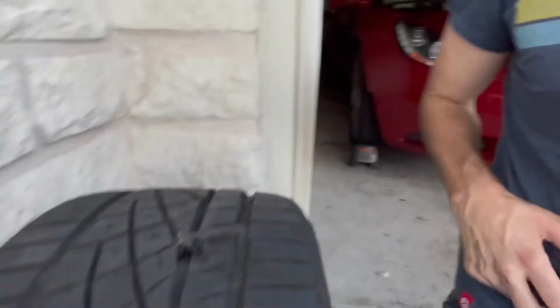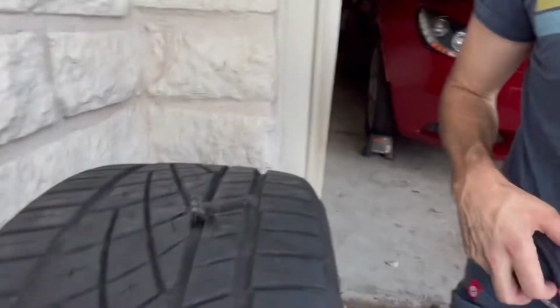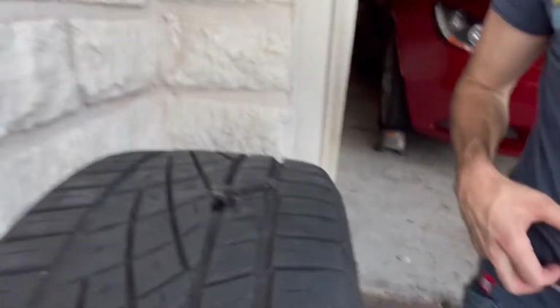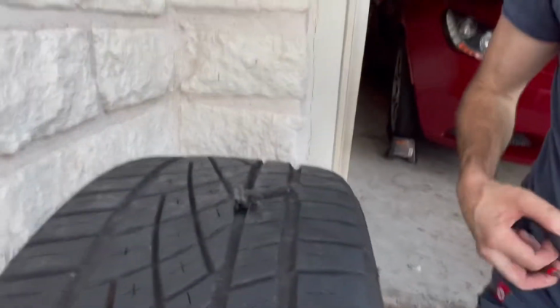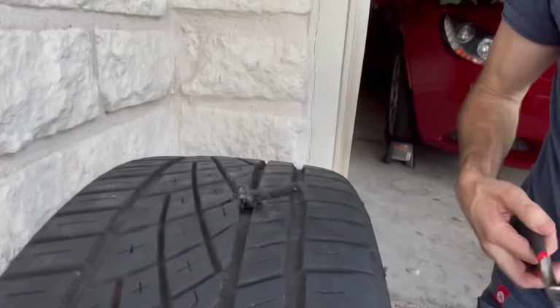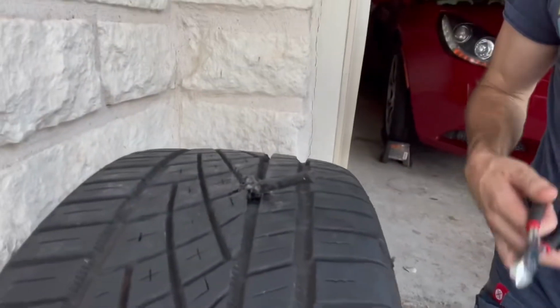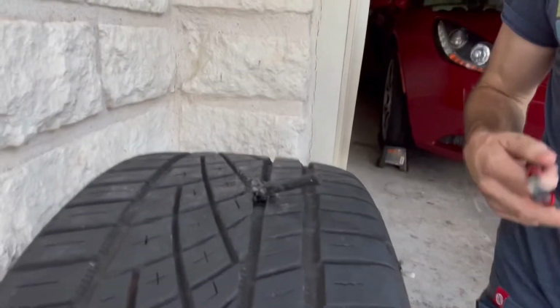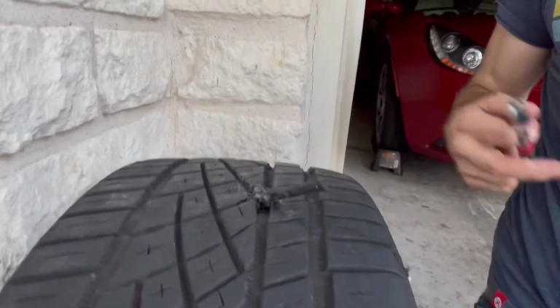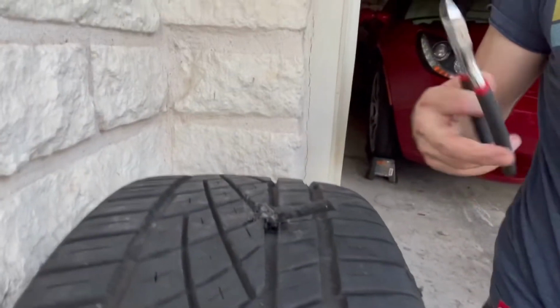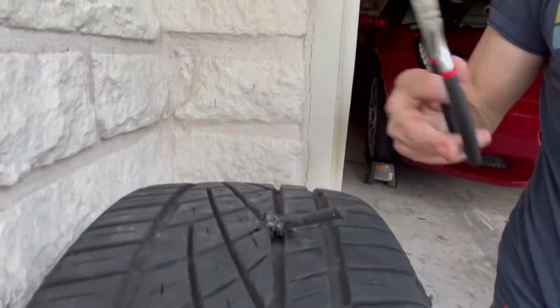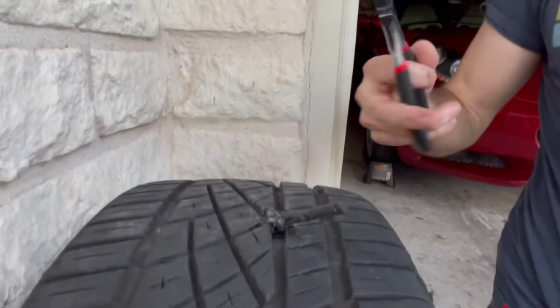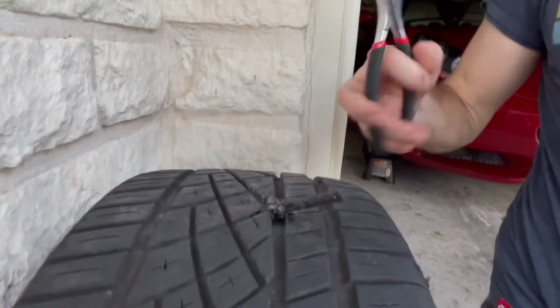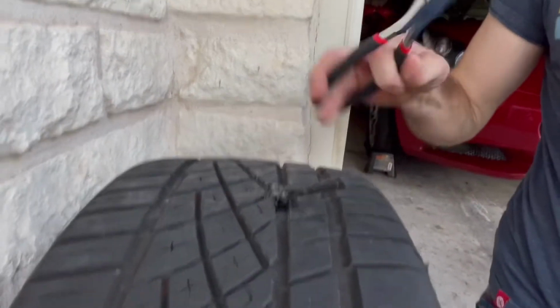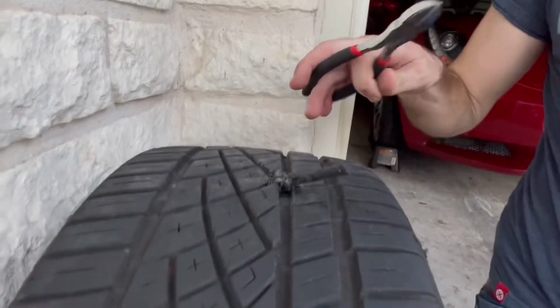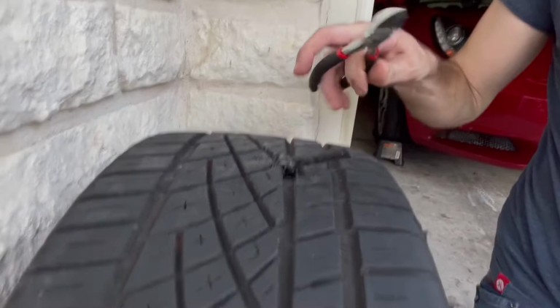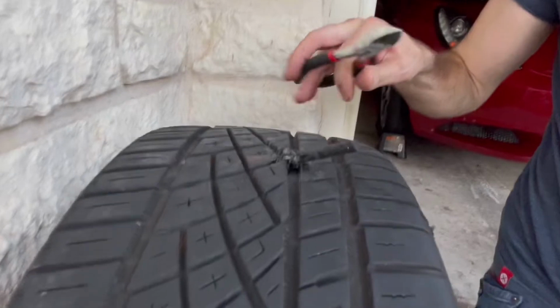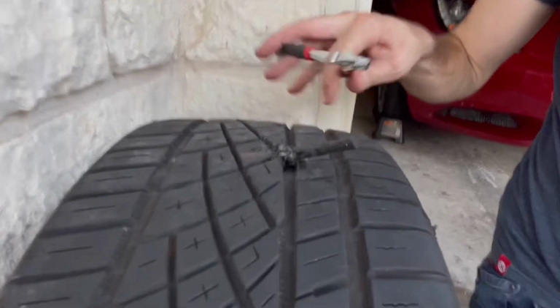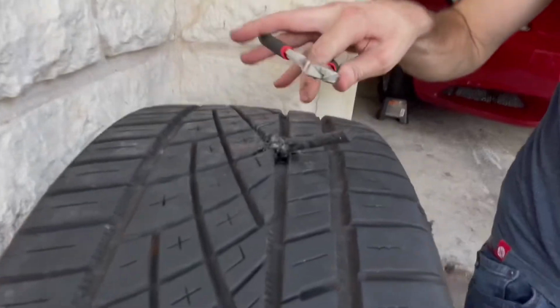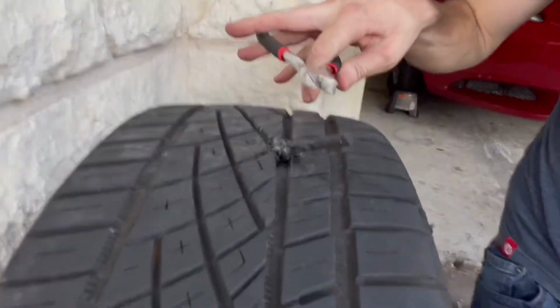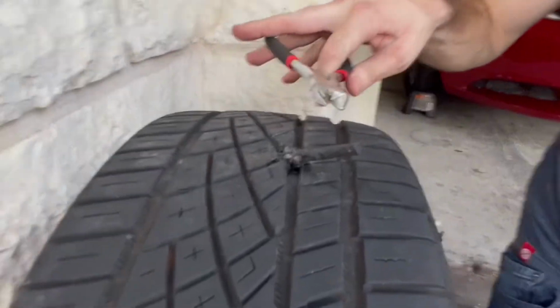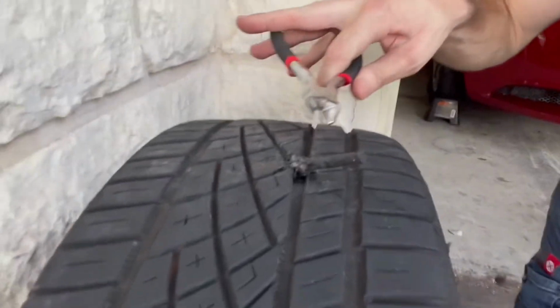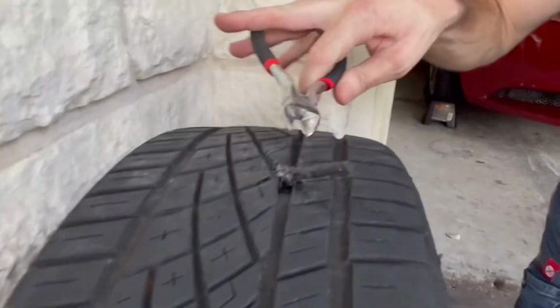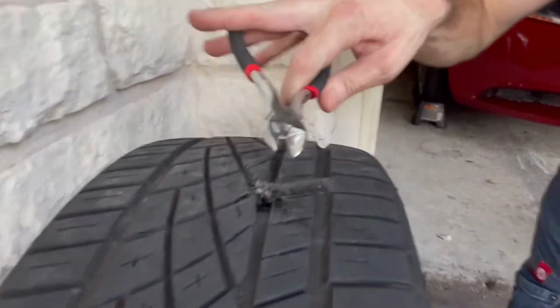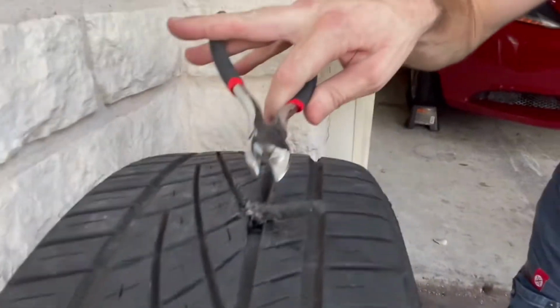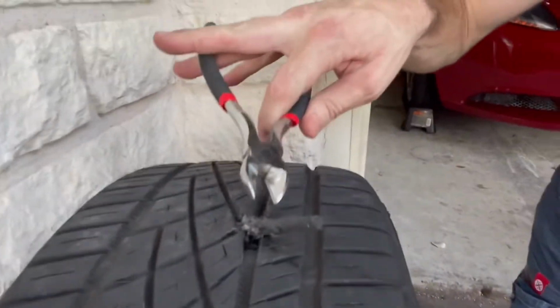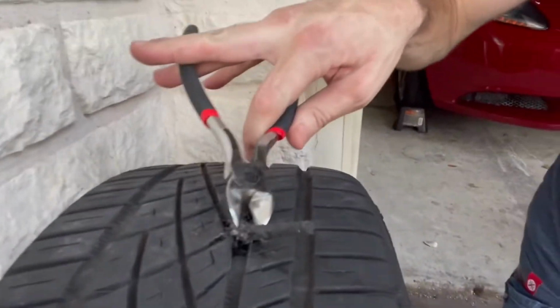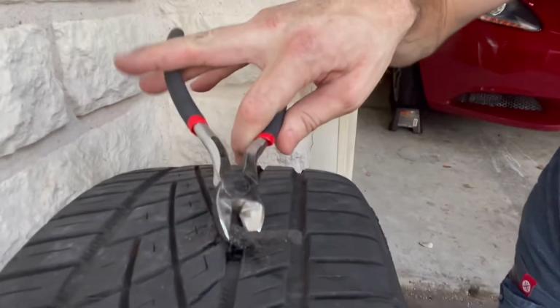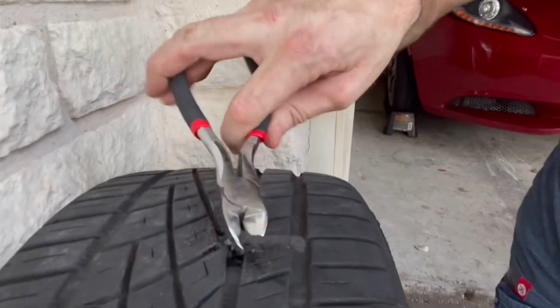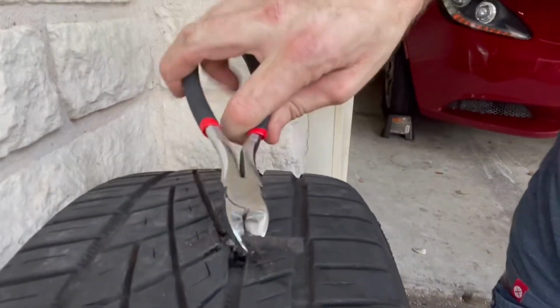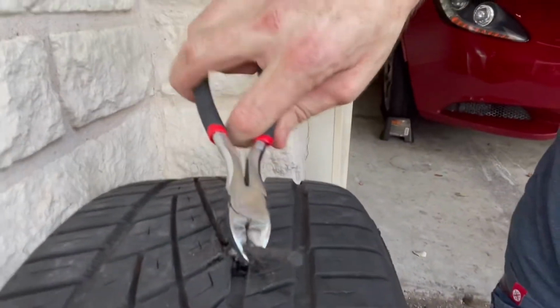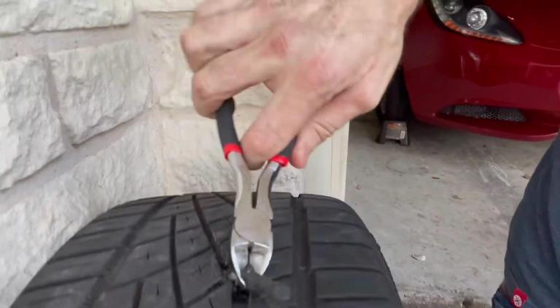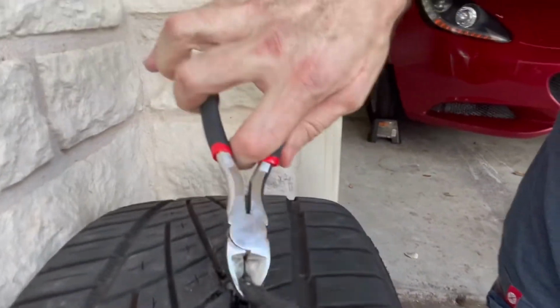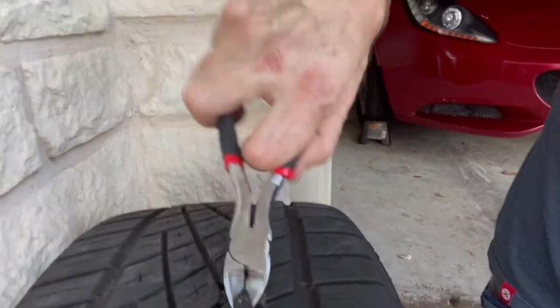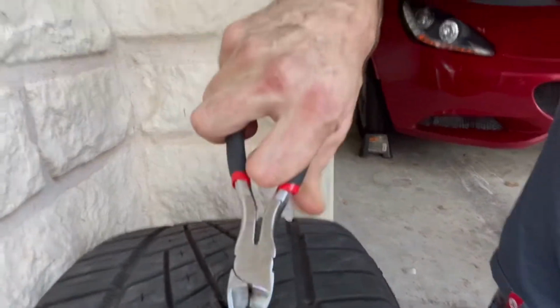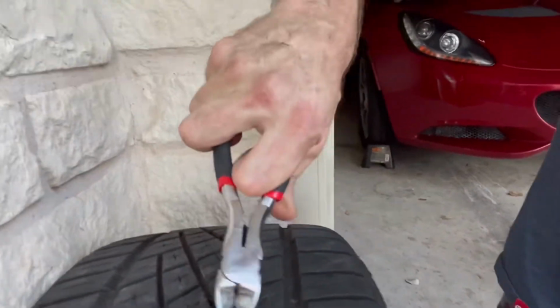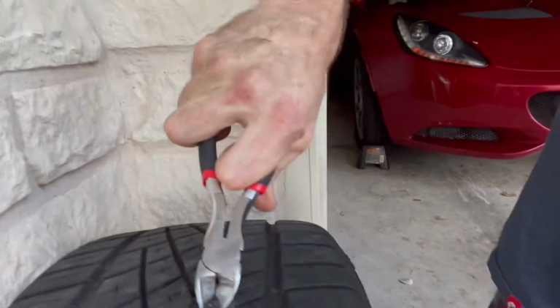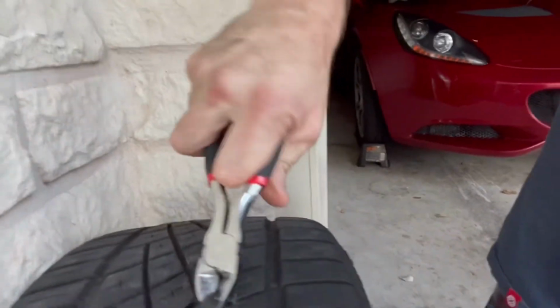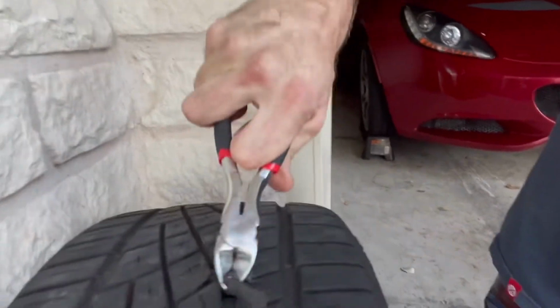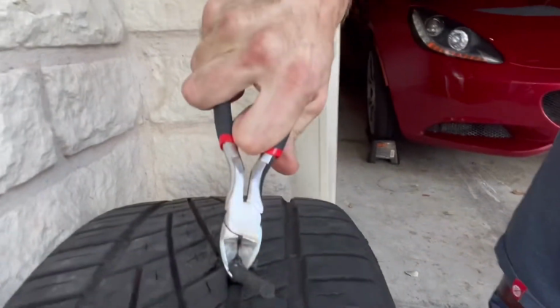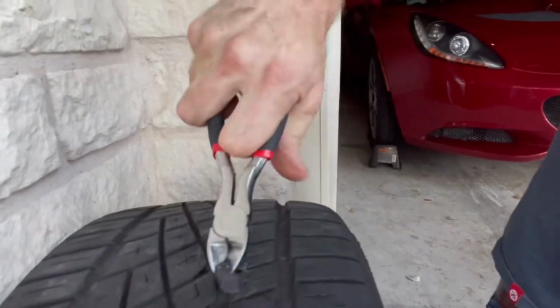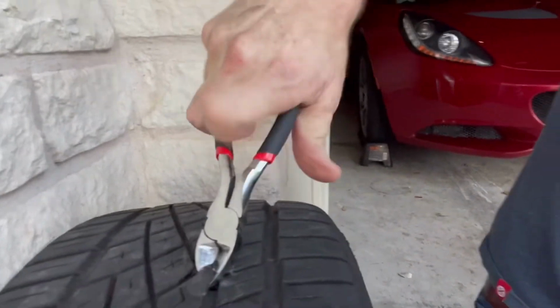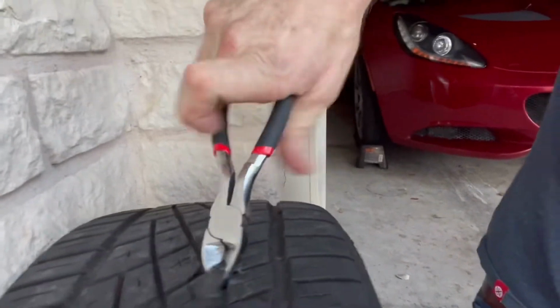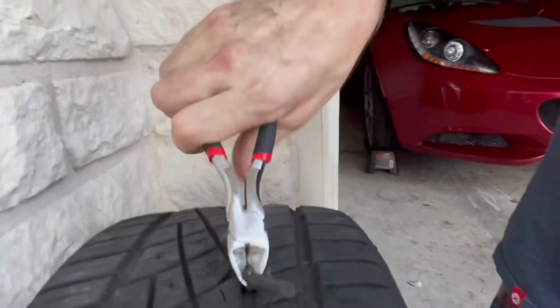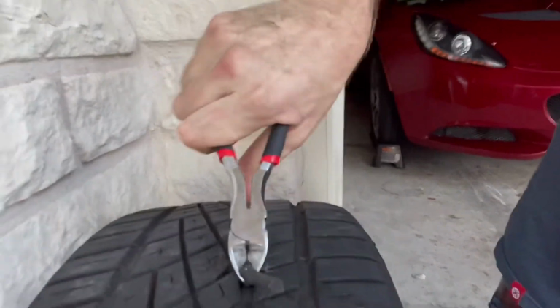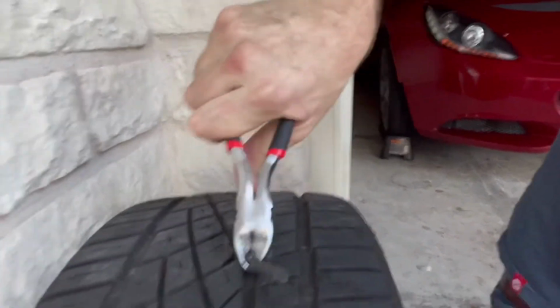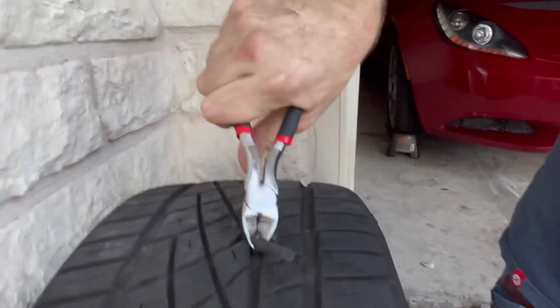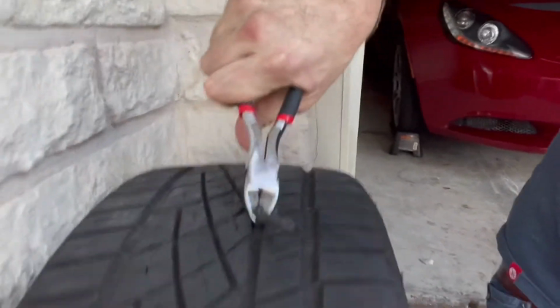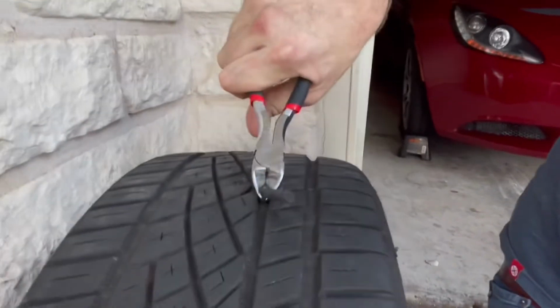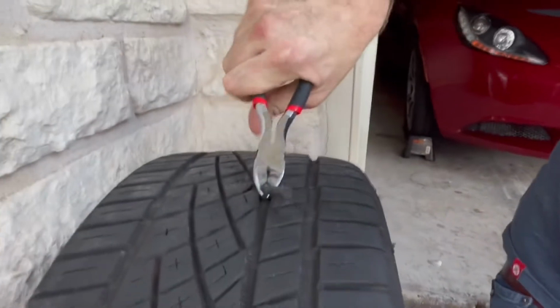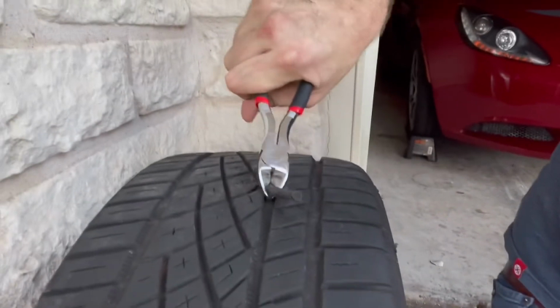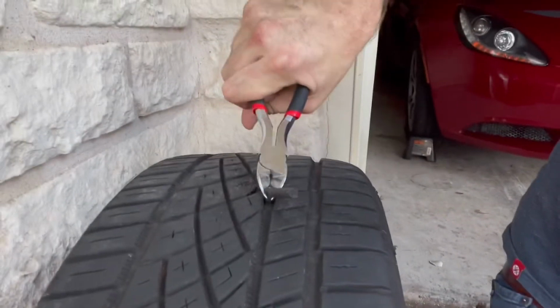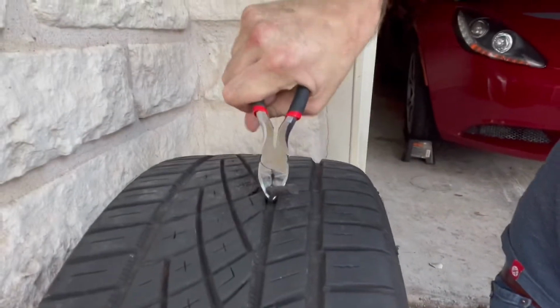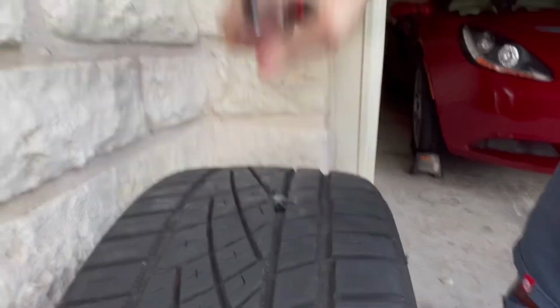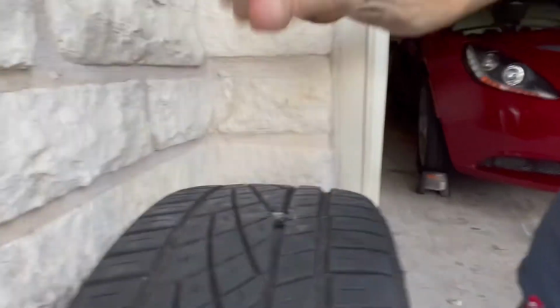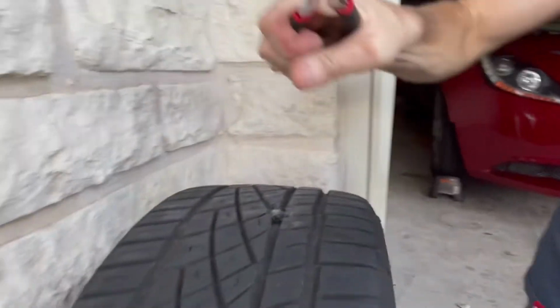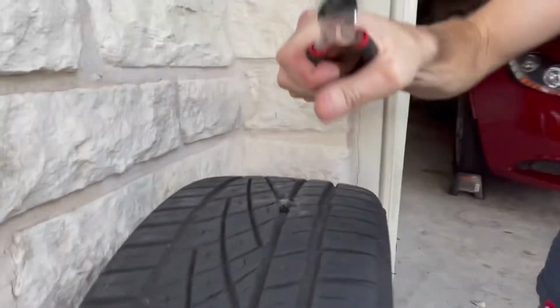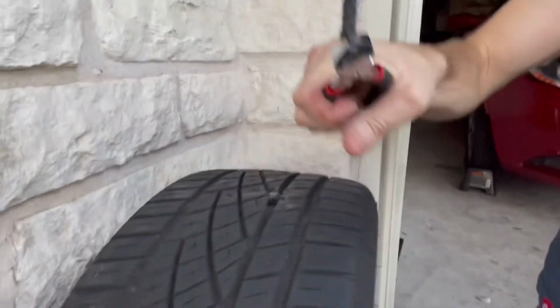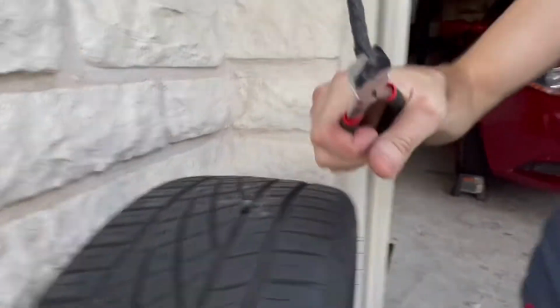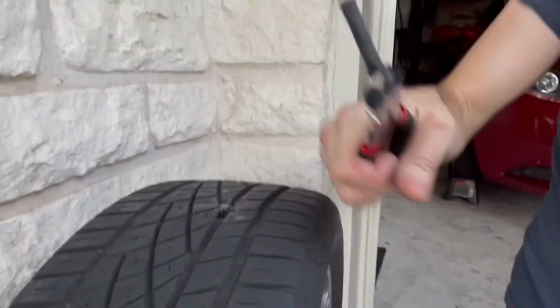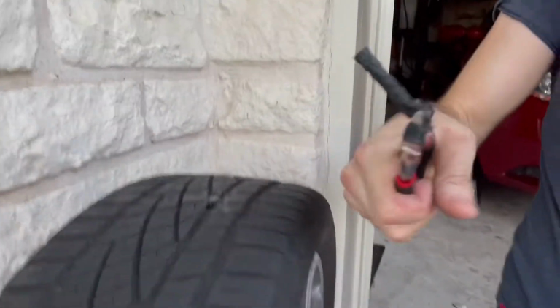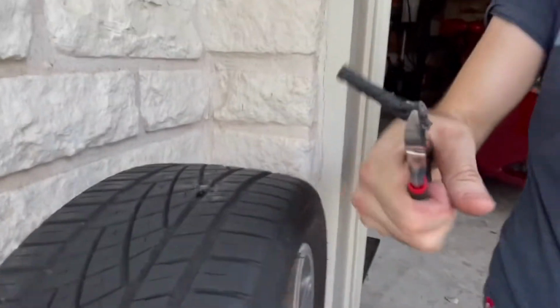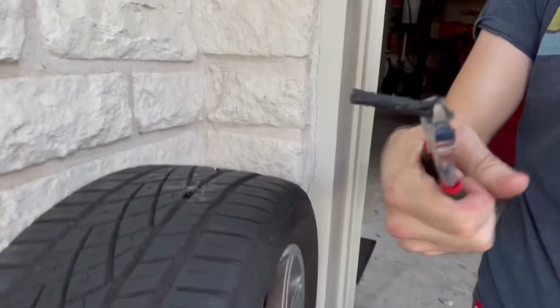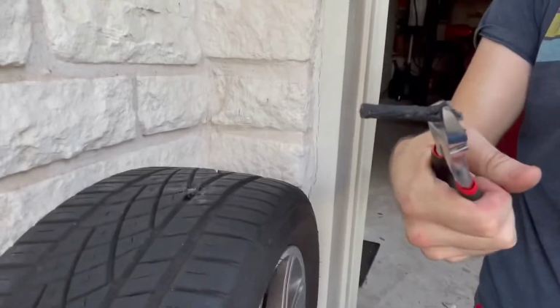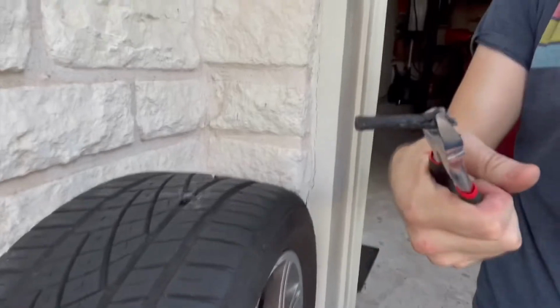Once you're done, you'll need to take your clippers and nip the tip. Just like that.